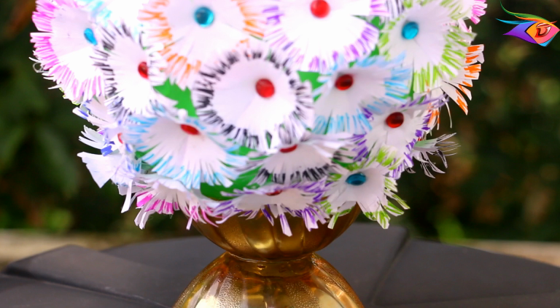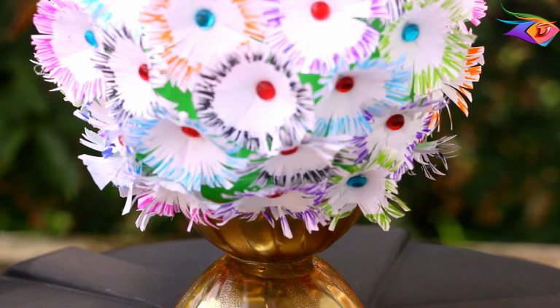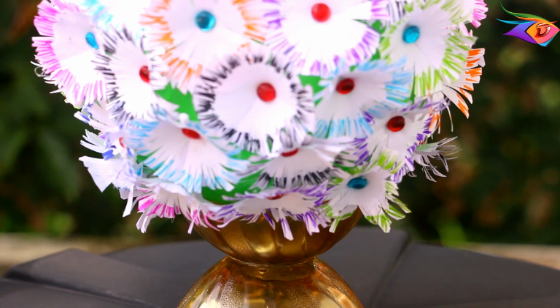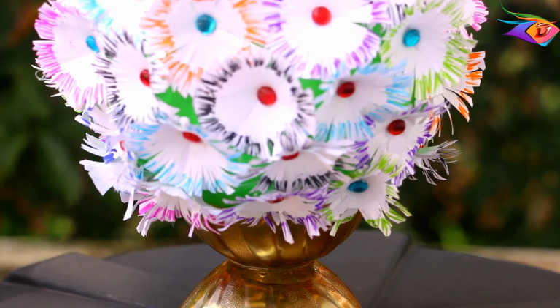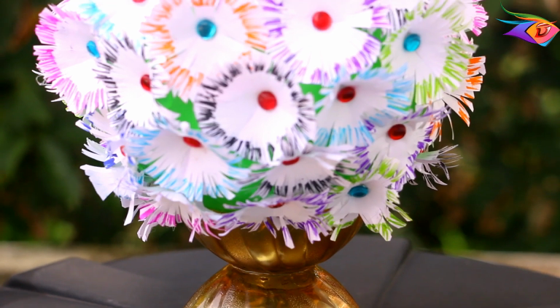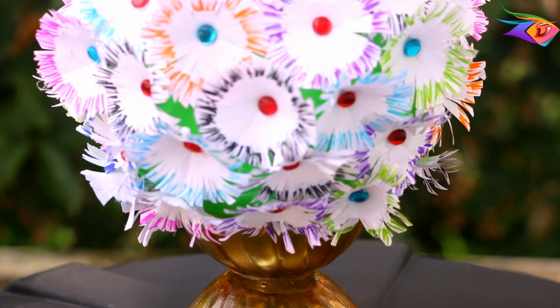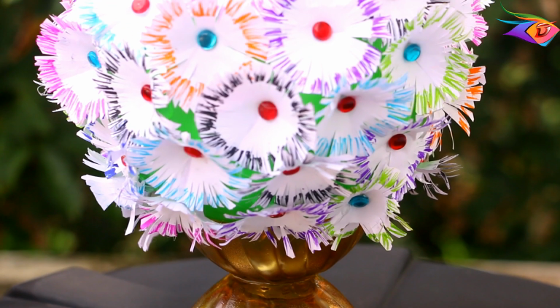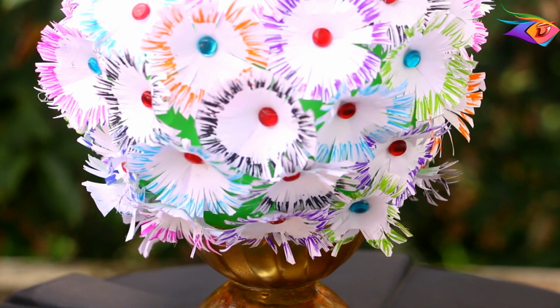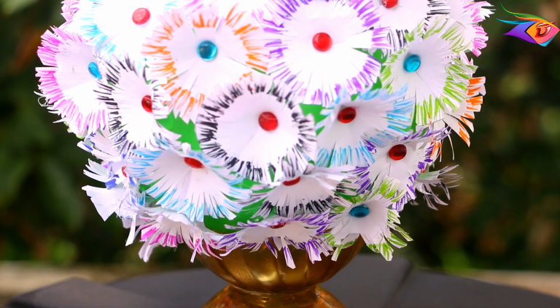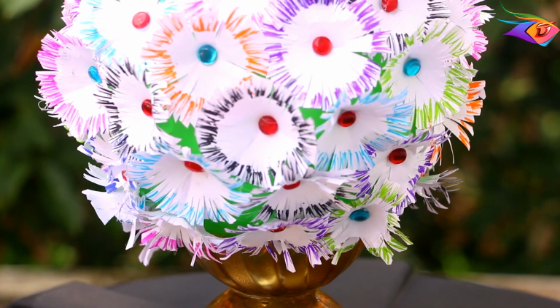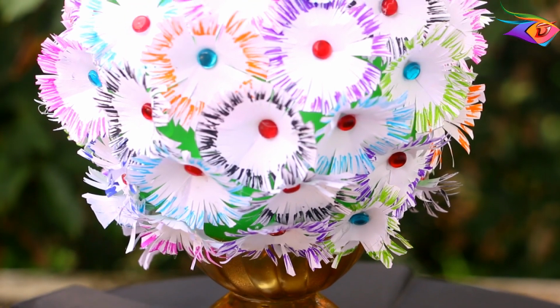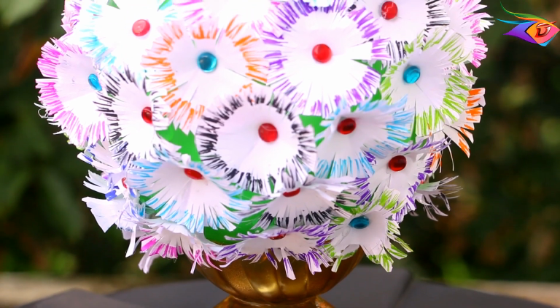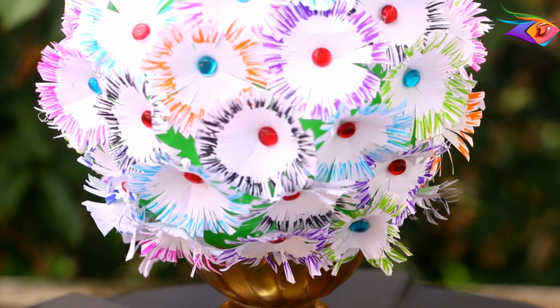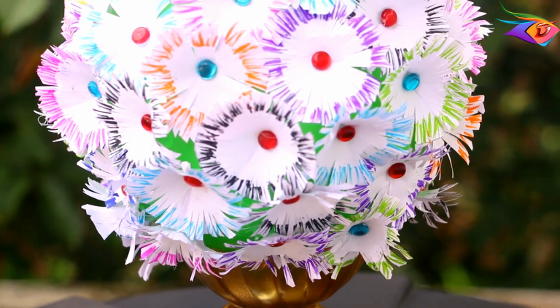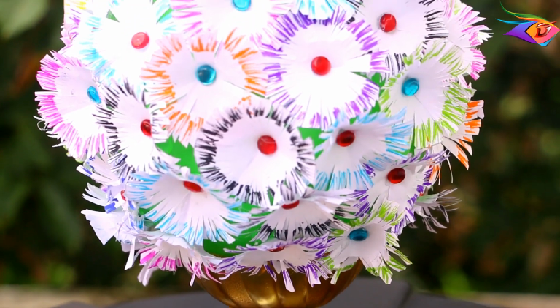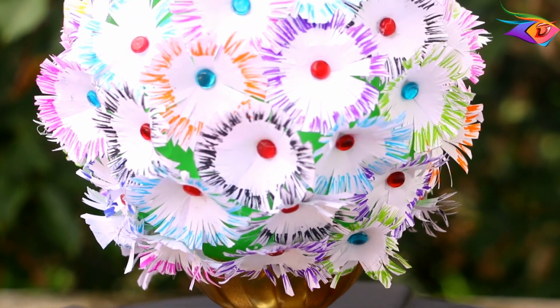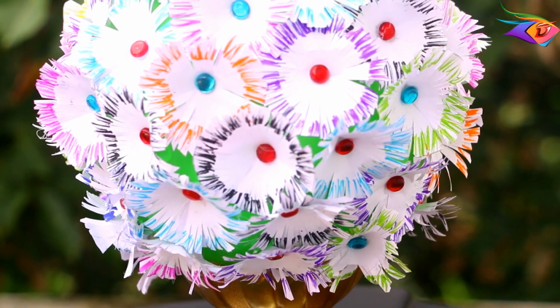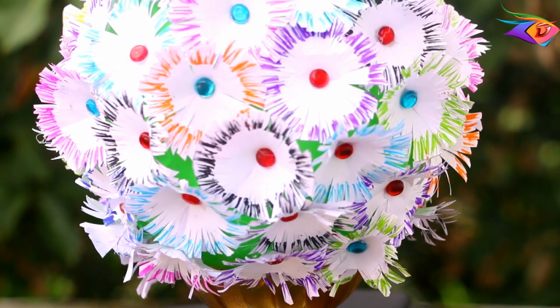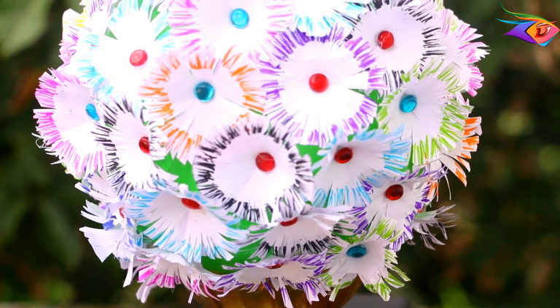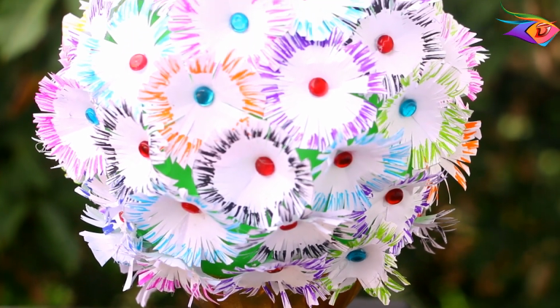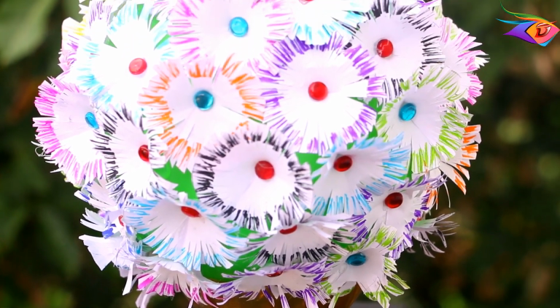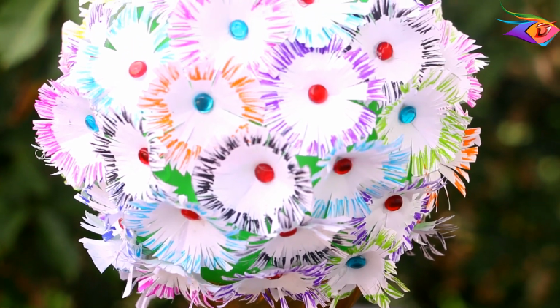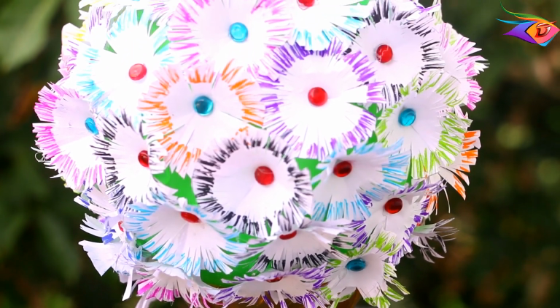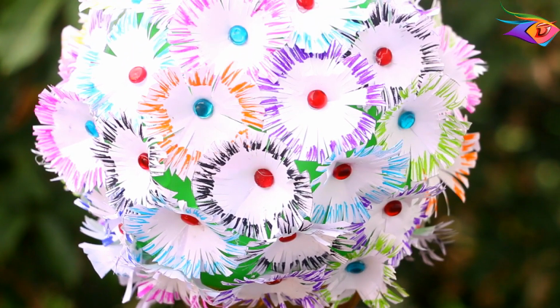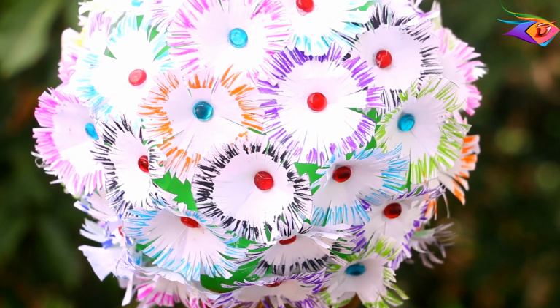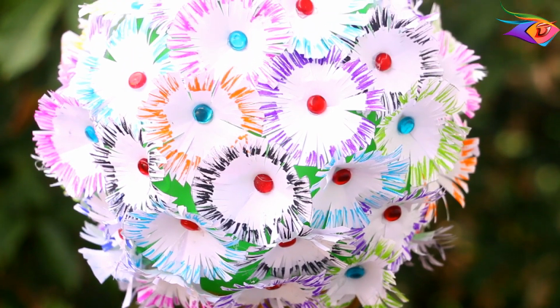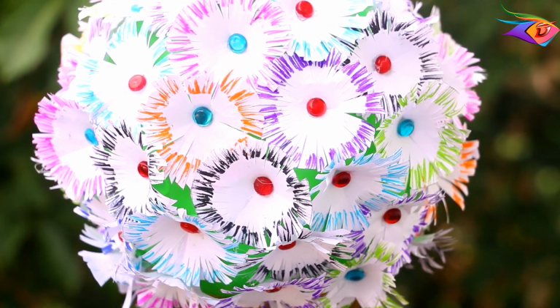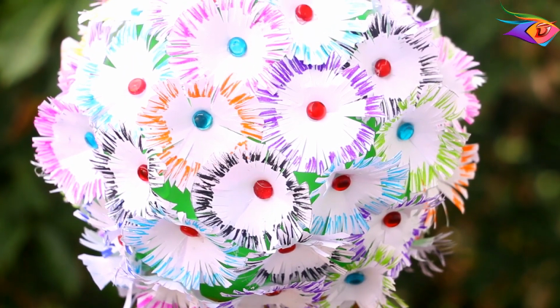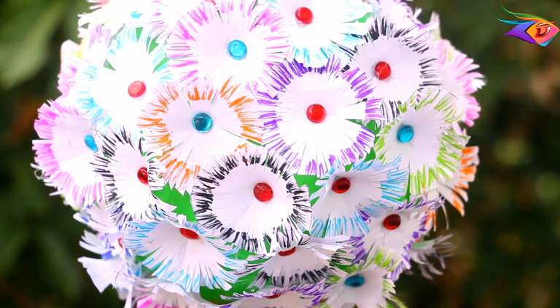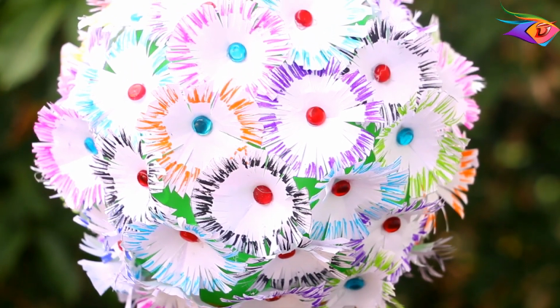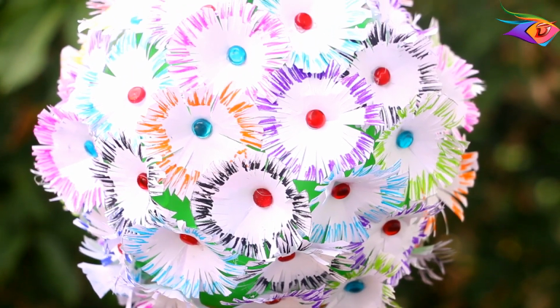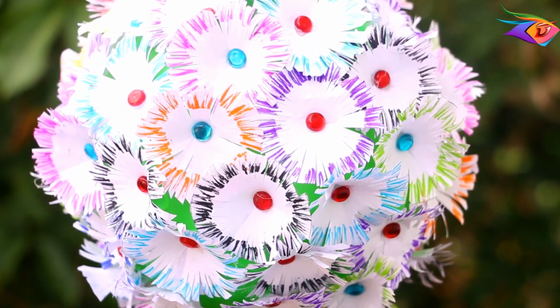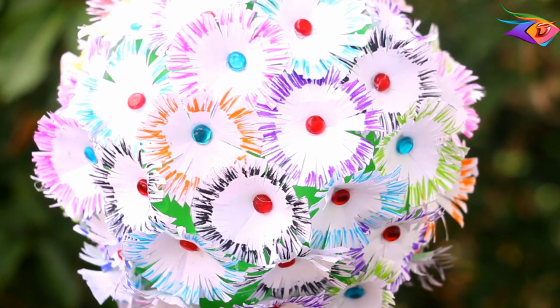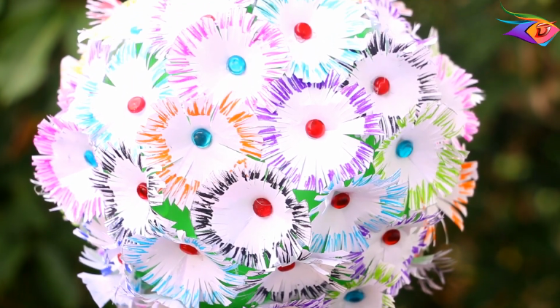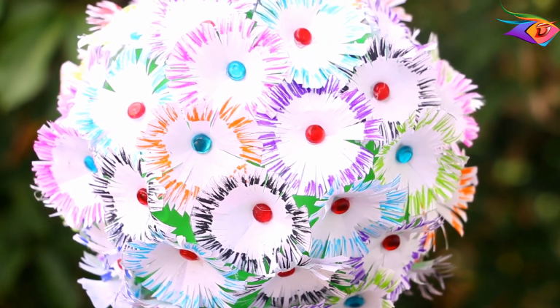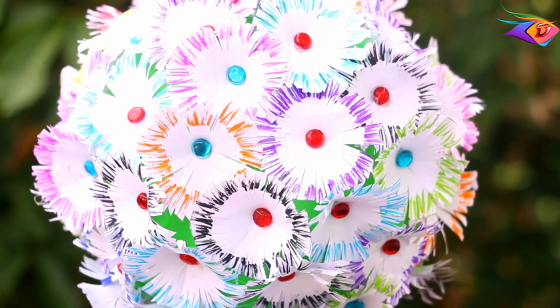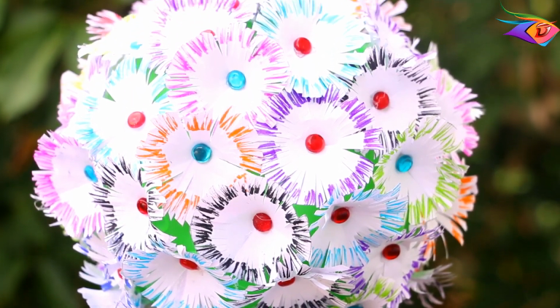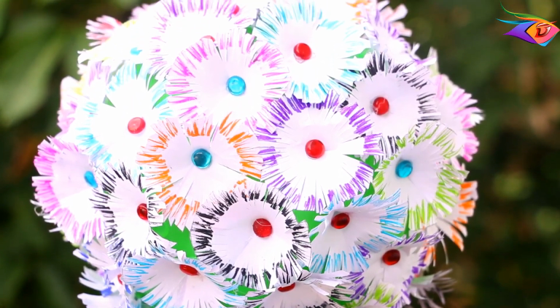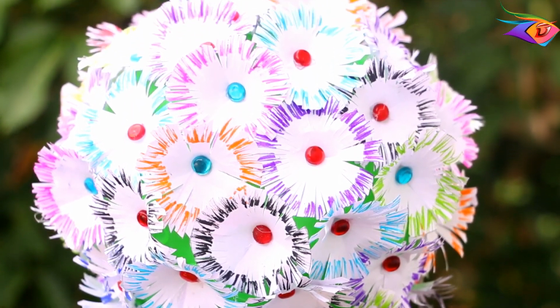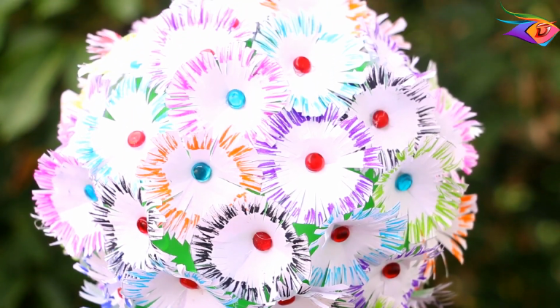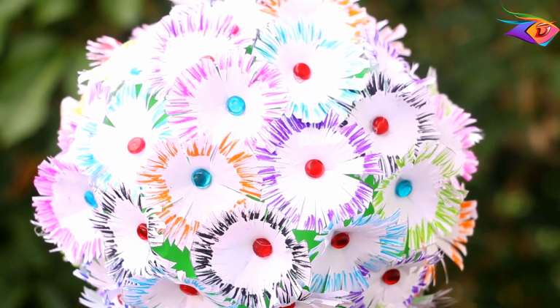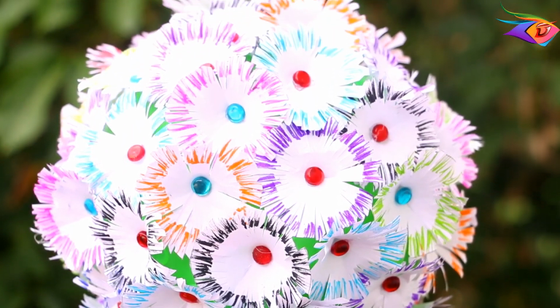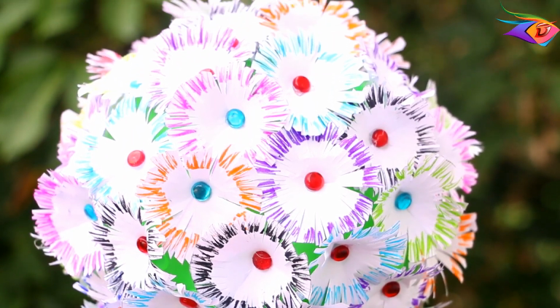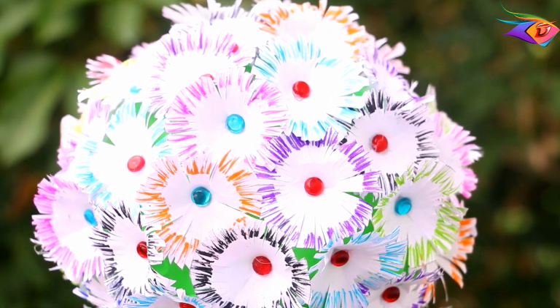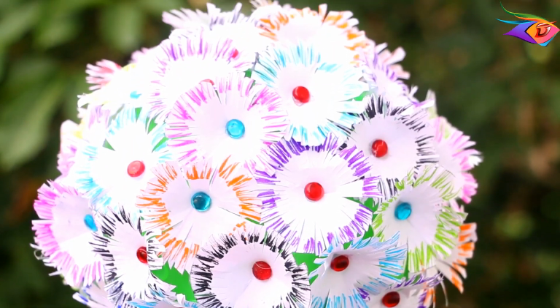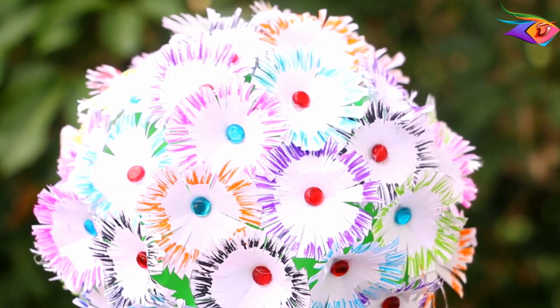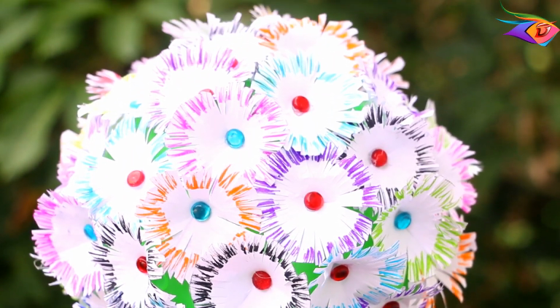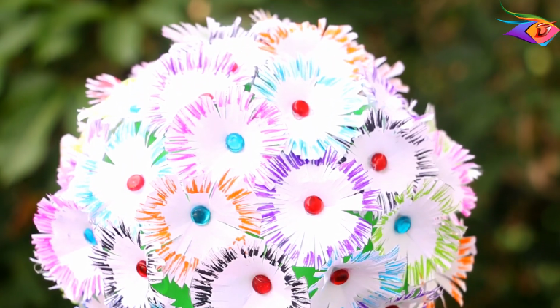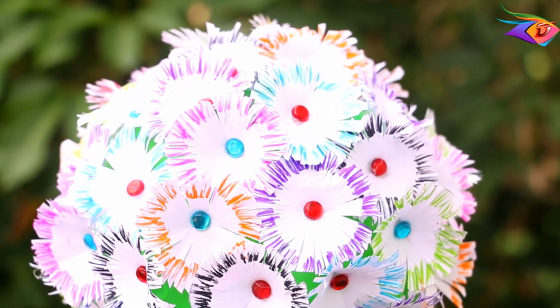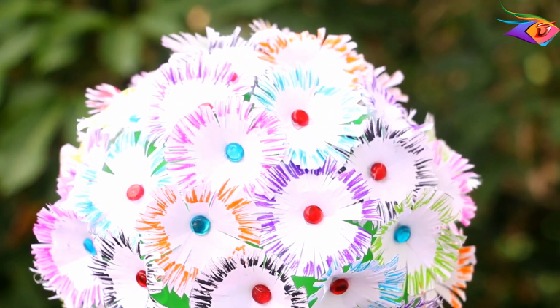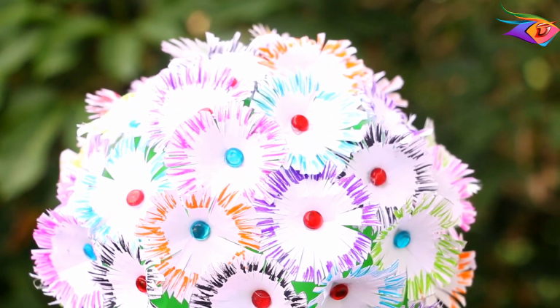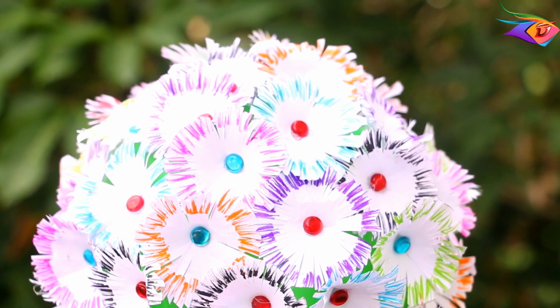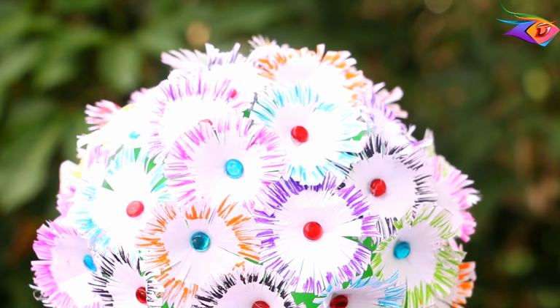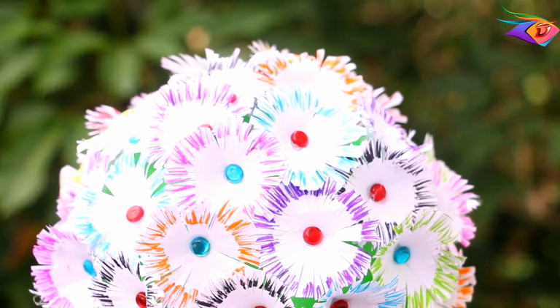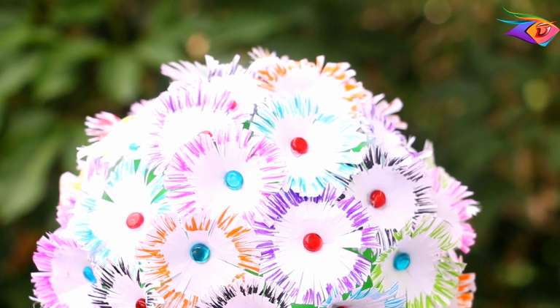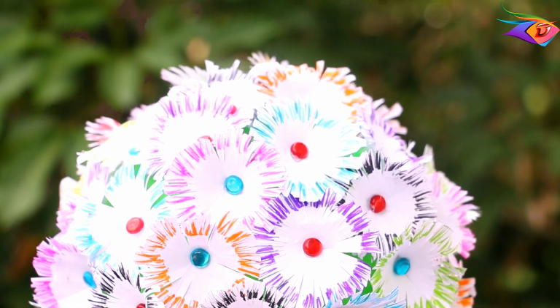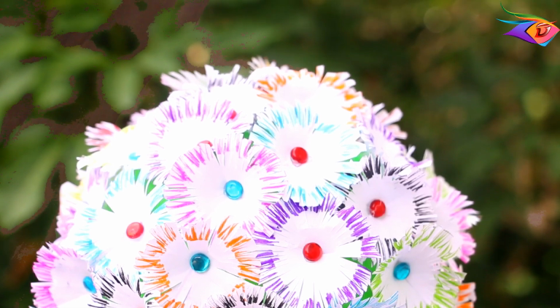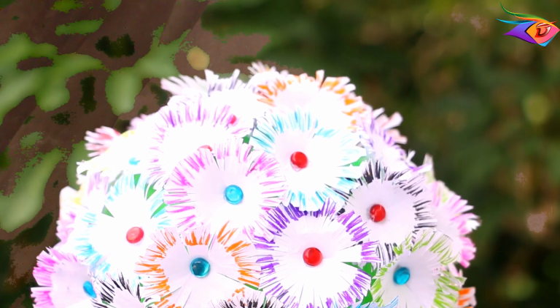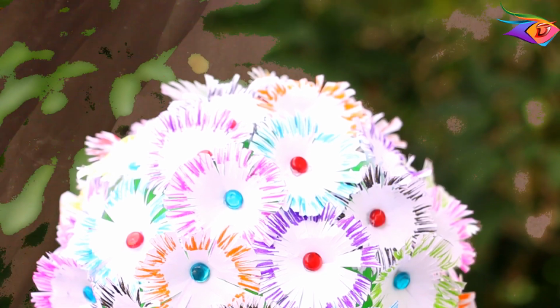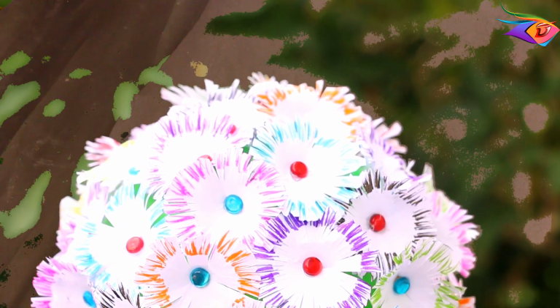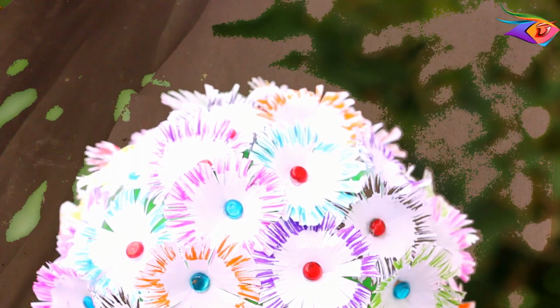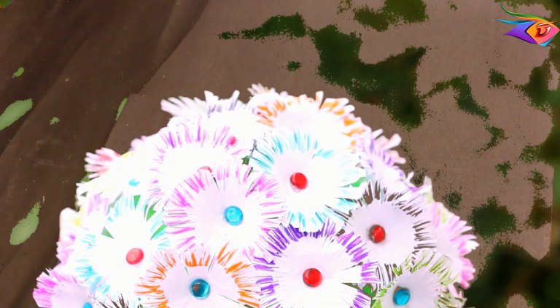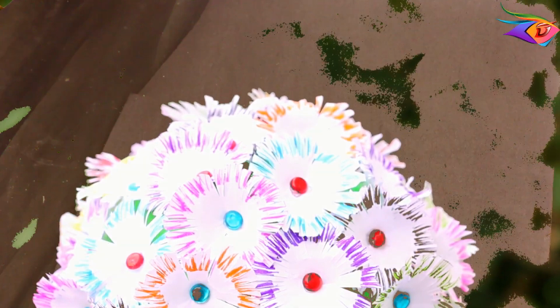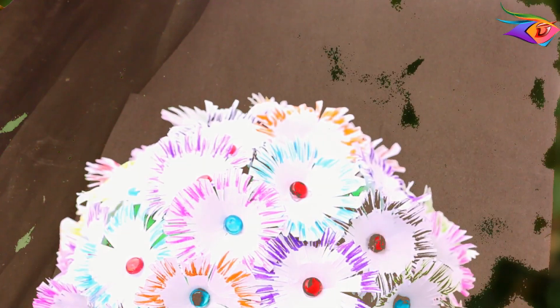Hi friends and kooties! Welcome to the Pennium Craft YouTube channel. In this video, we will show you how to use A4 sheets.